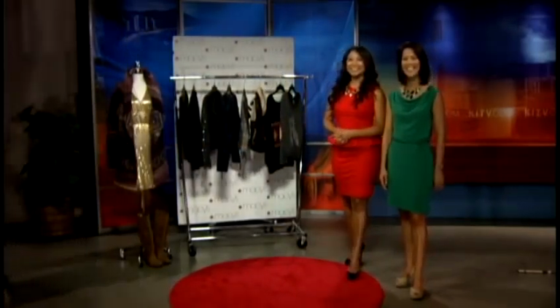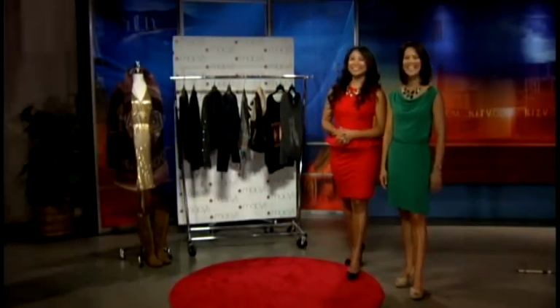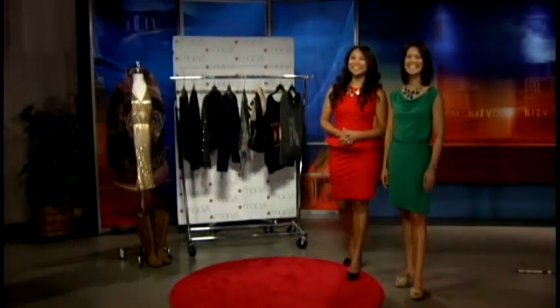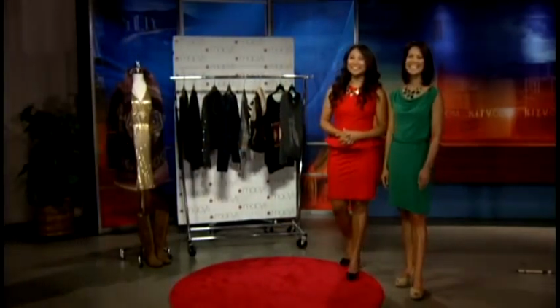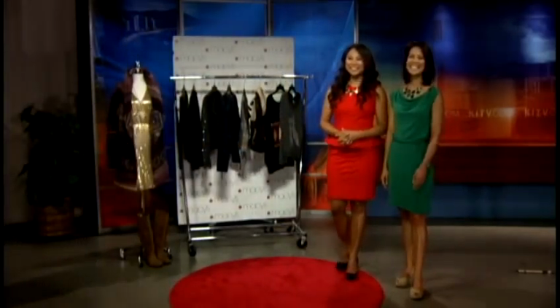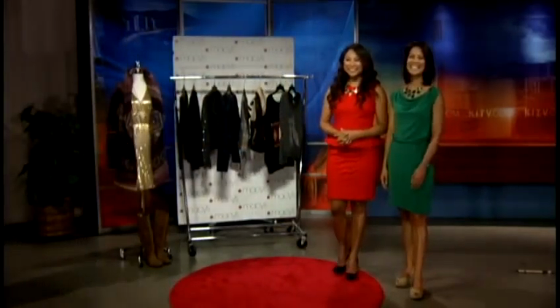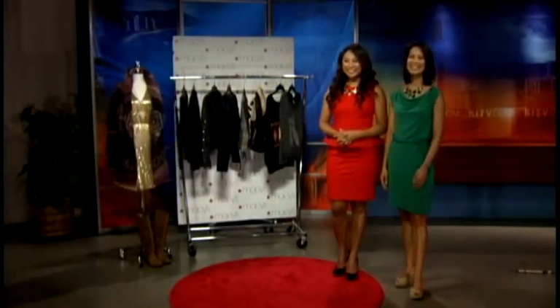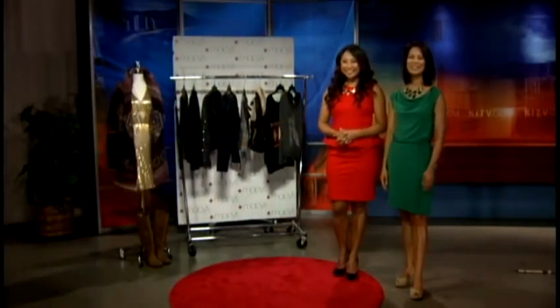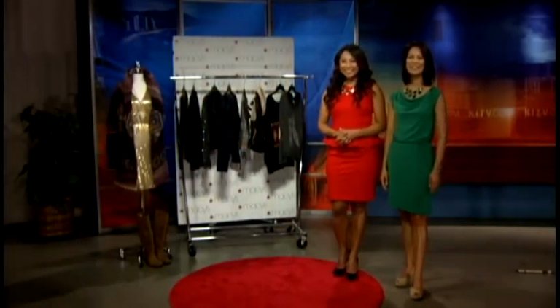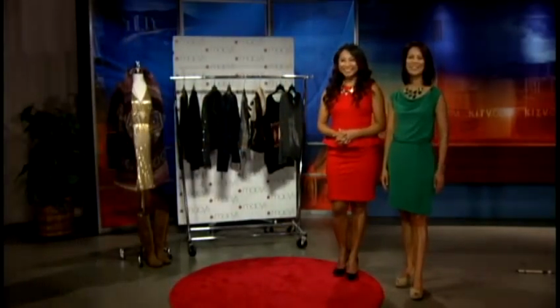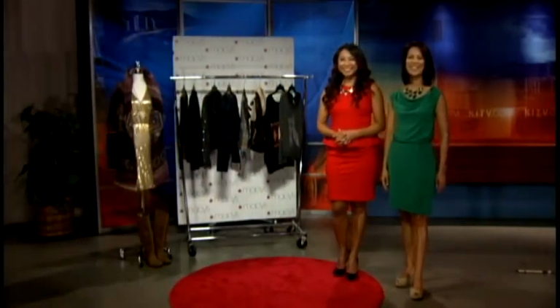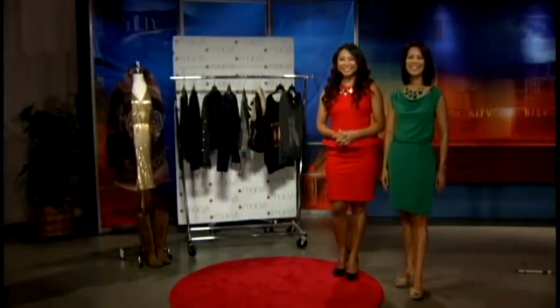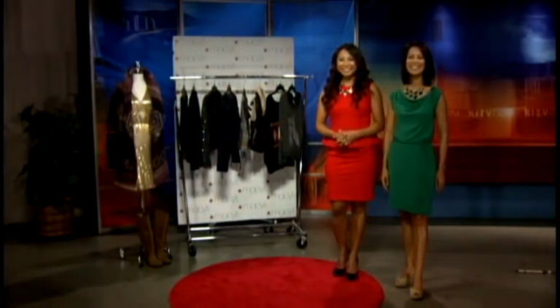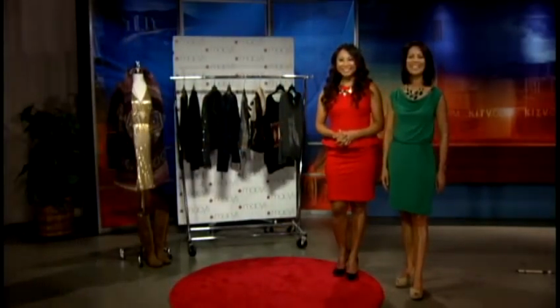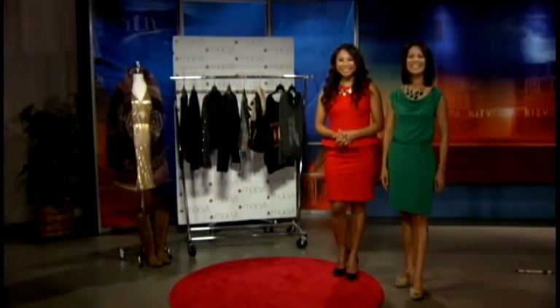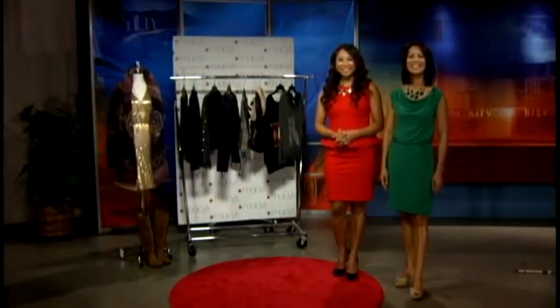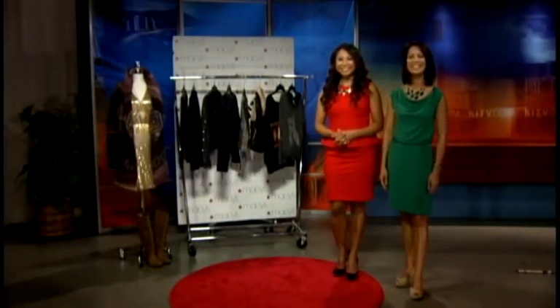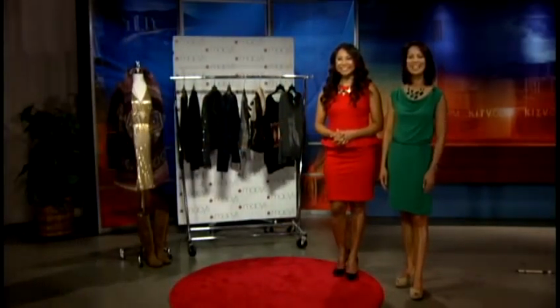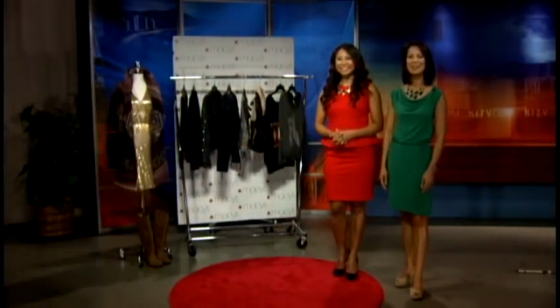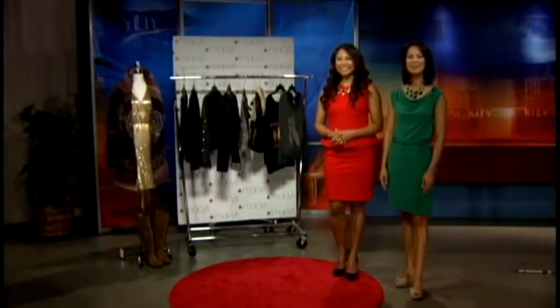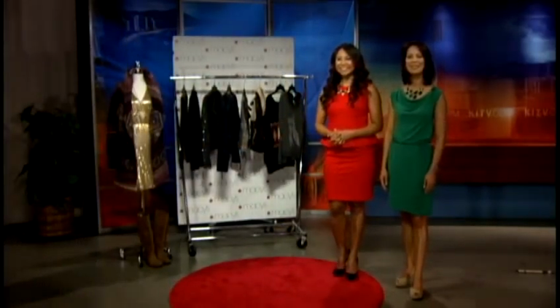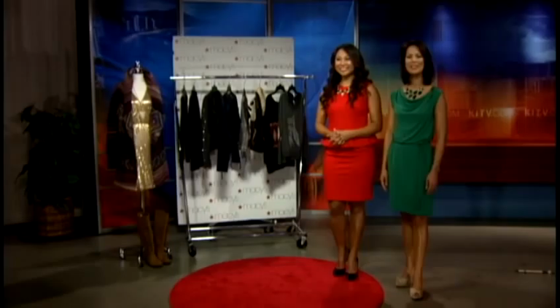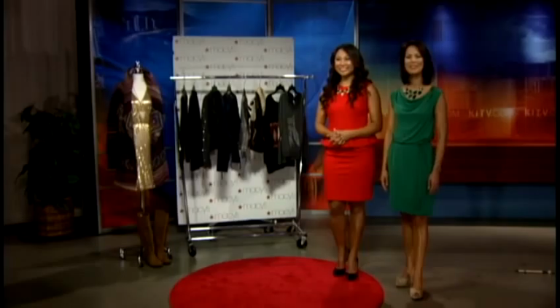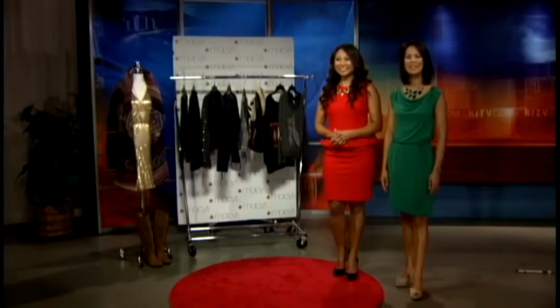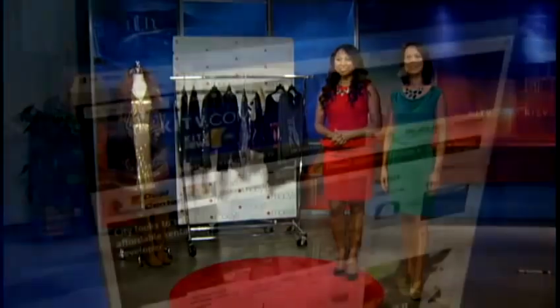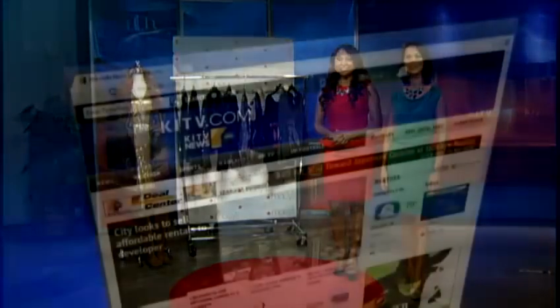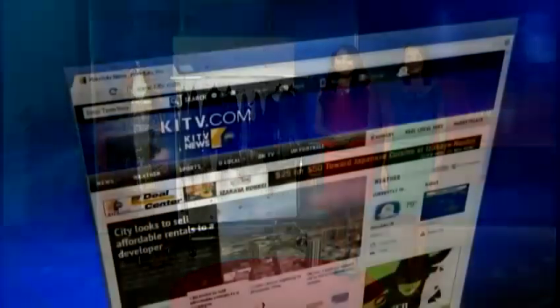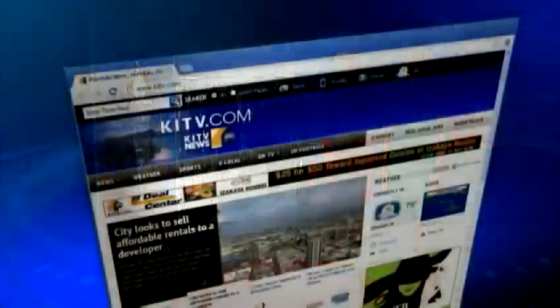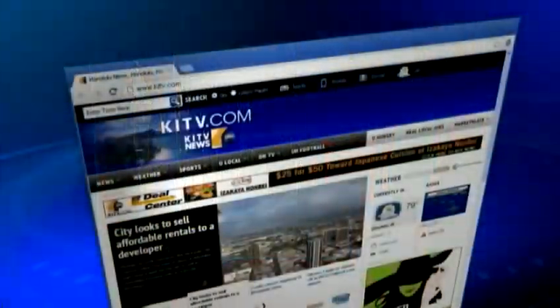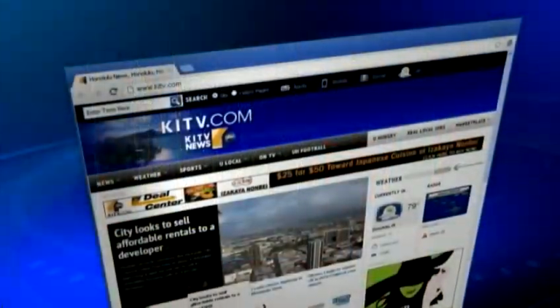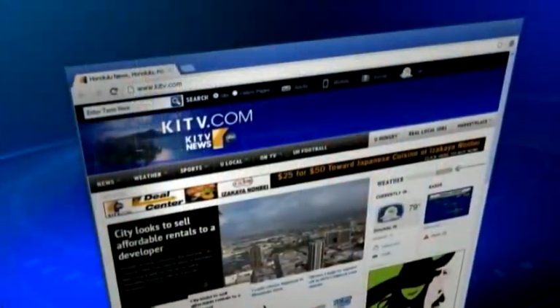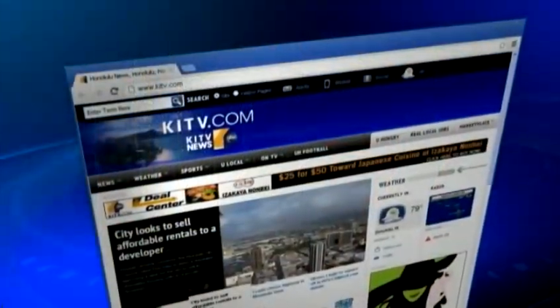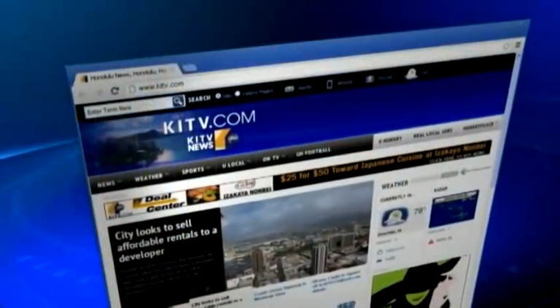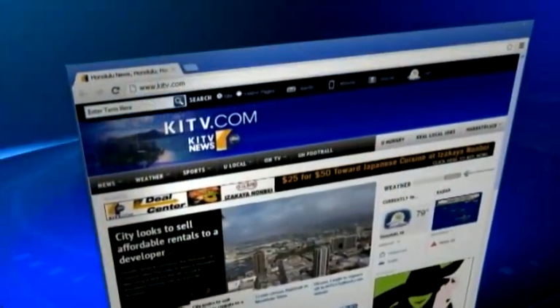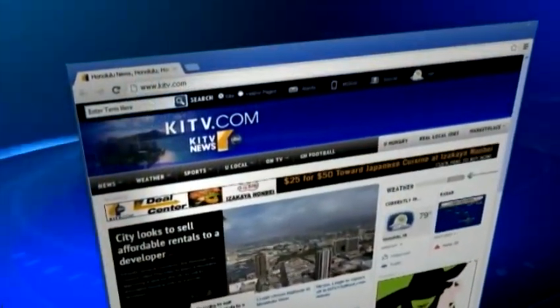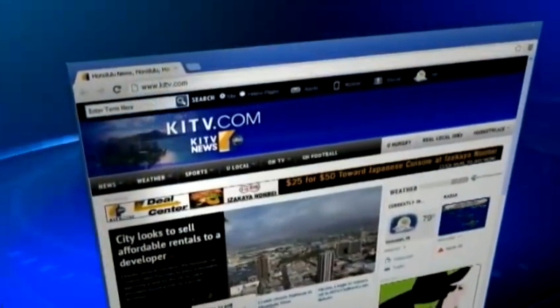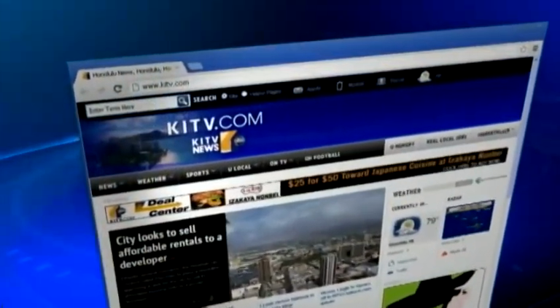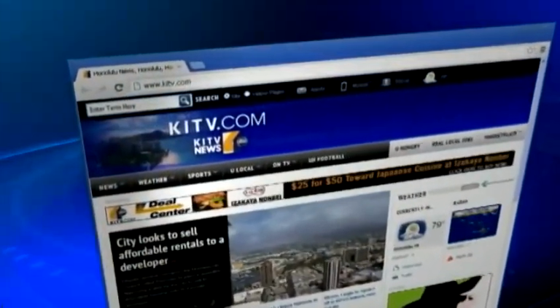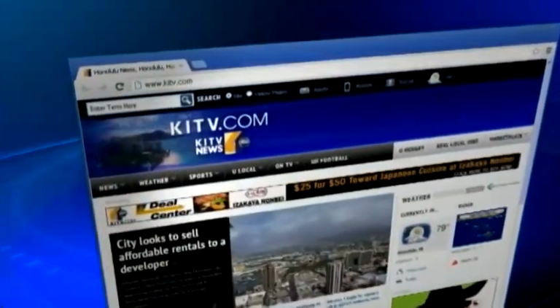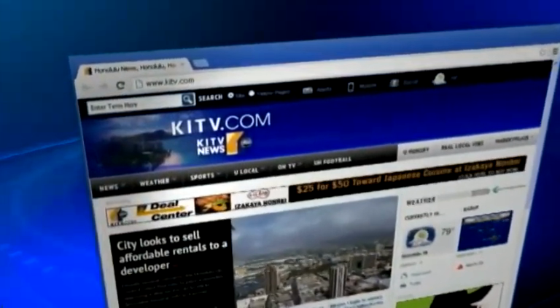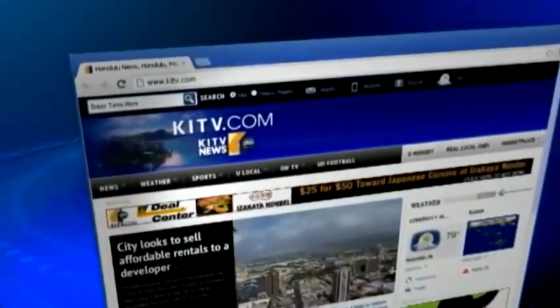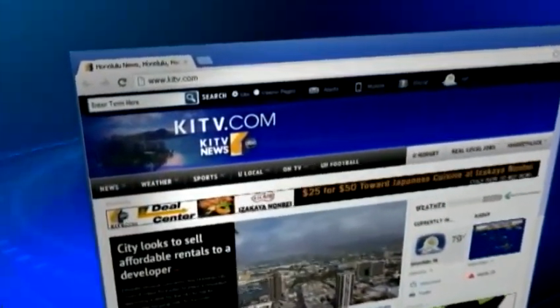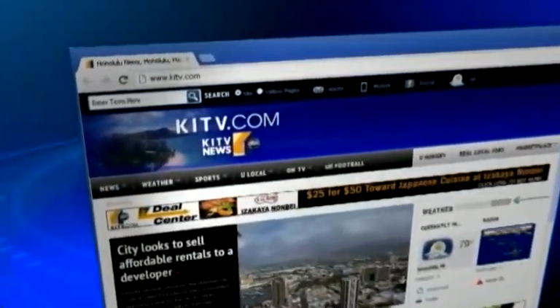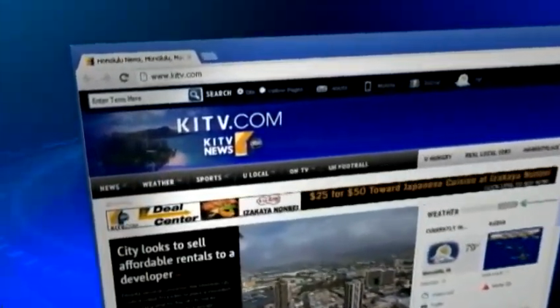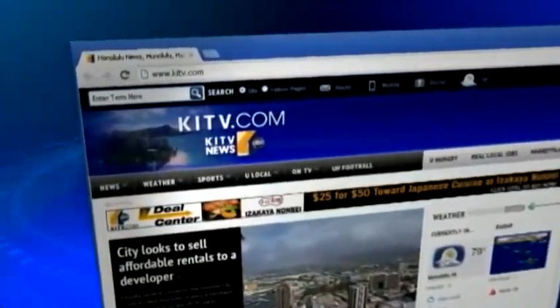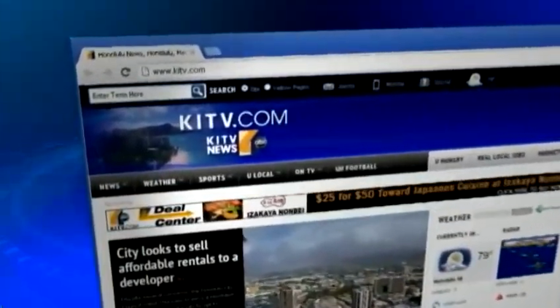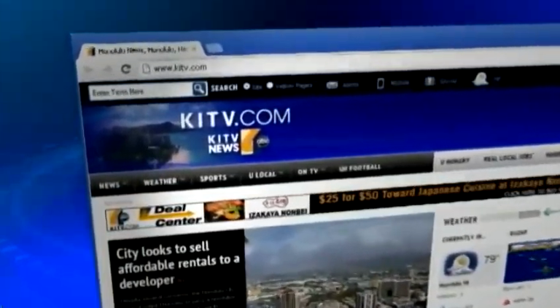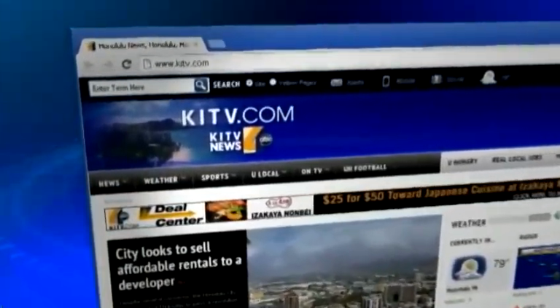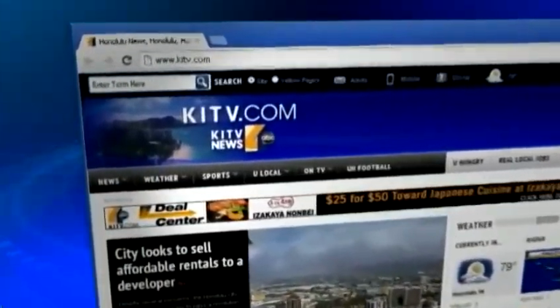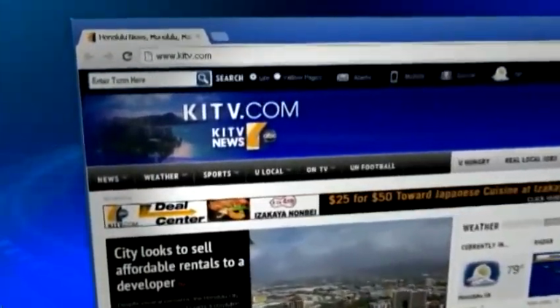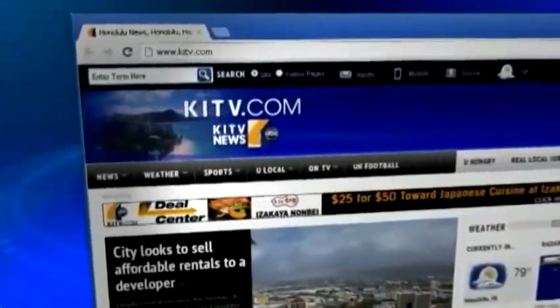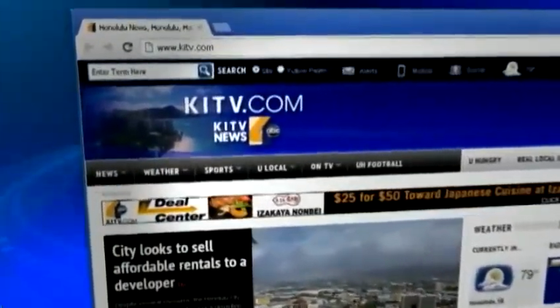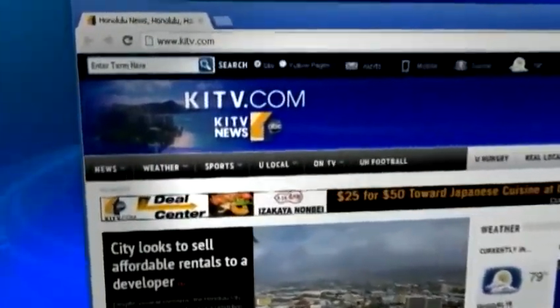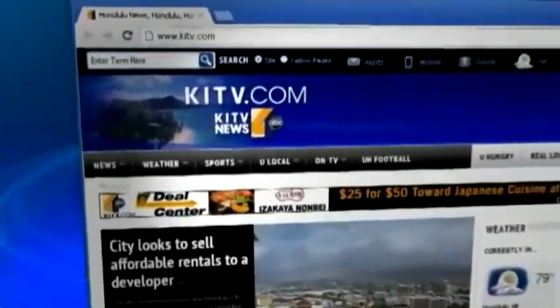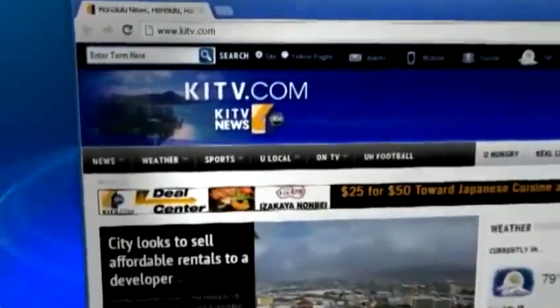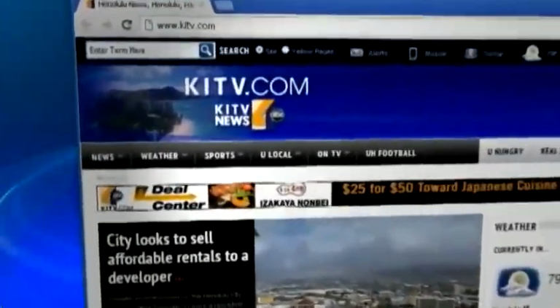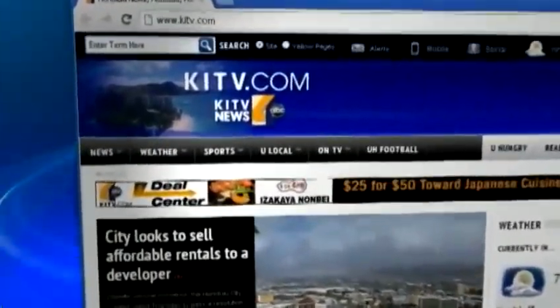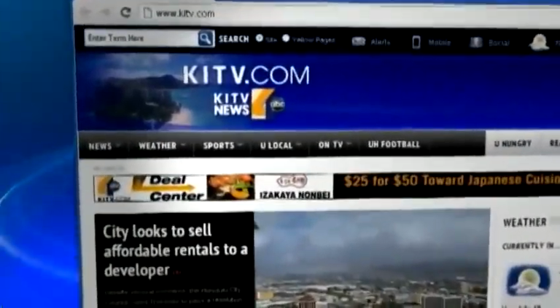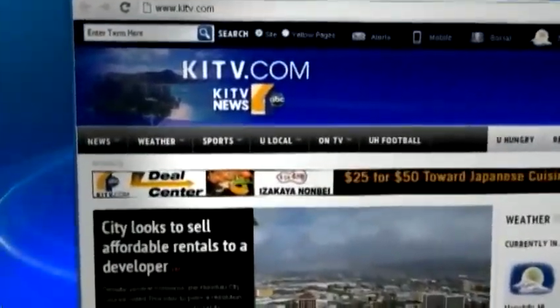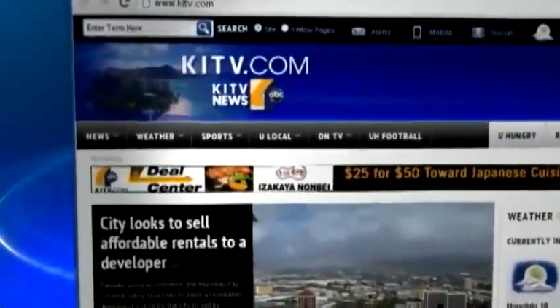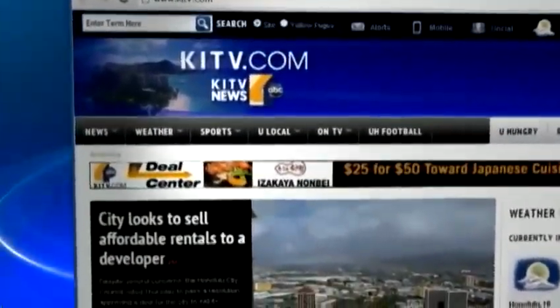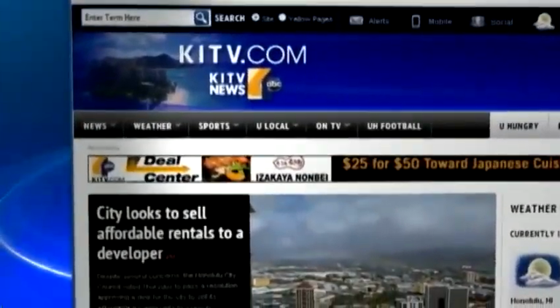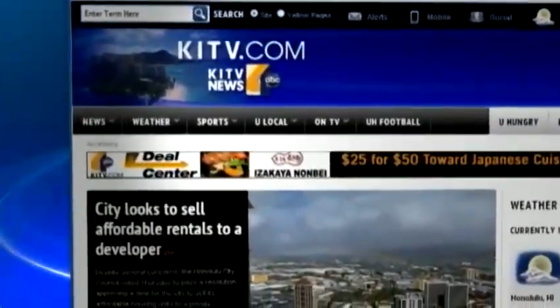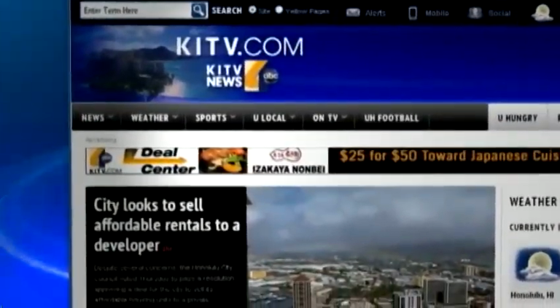To see this interview again, you can head to the top video section of our website, KITV.com. It is 6:47. We'll be right back.